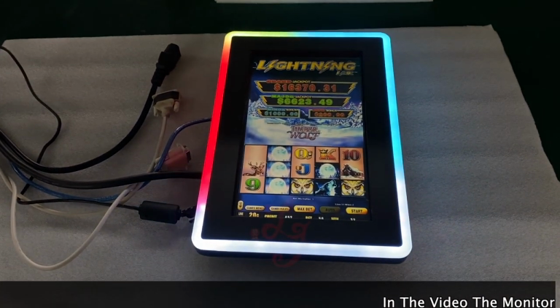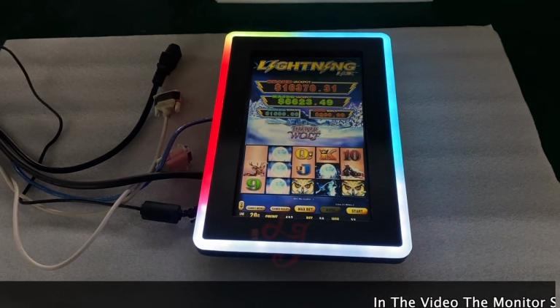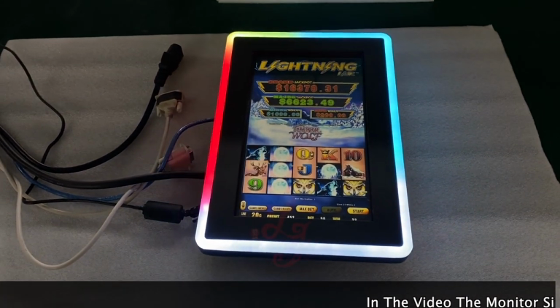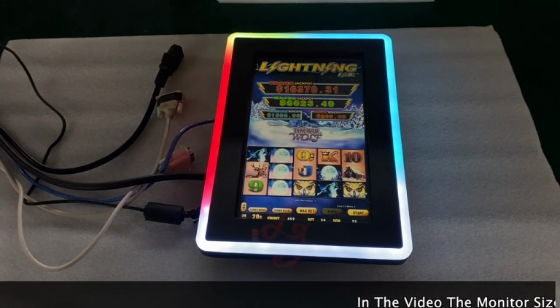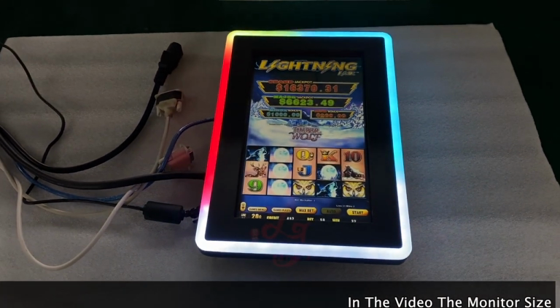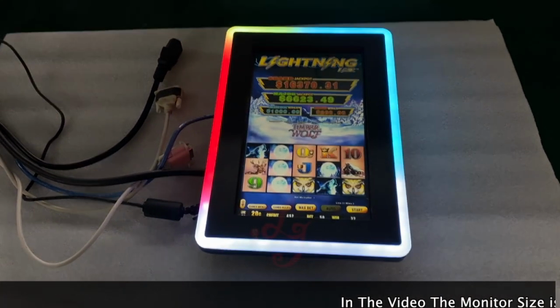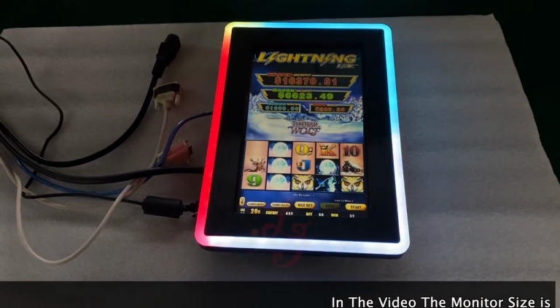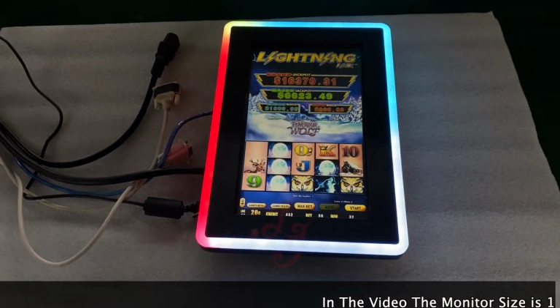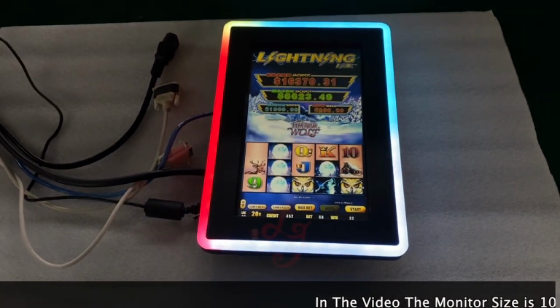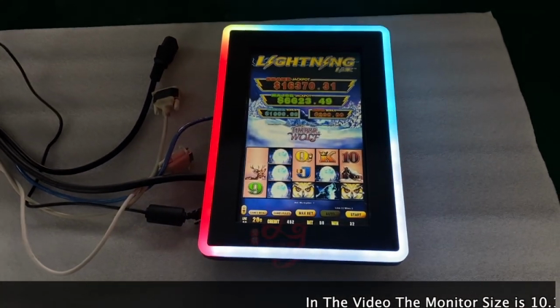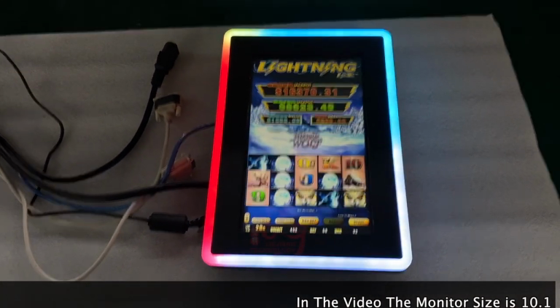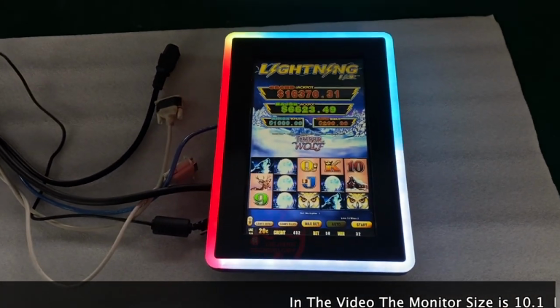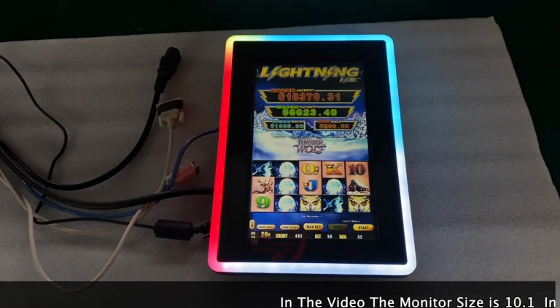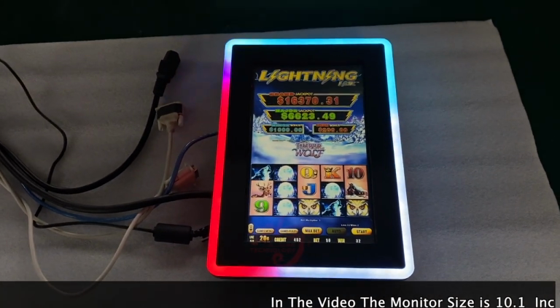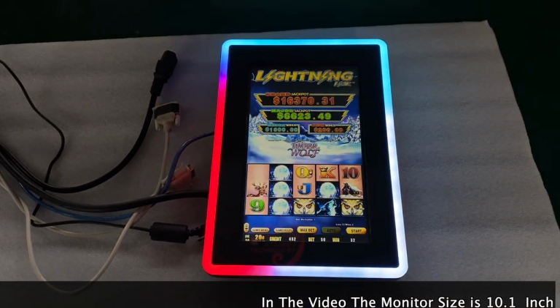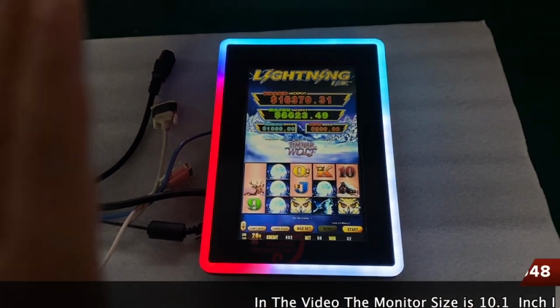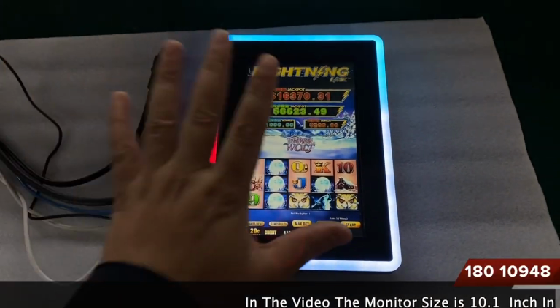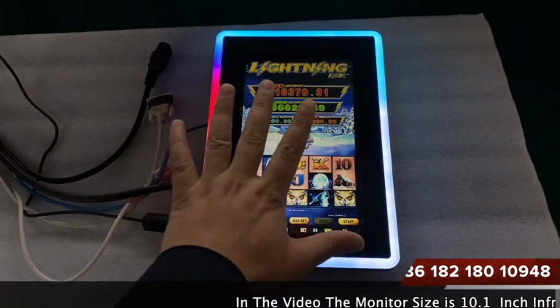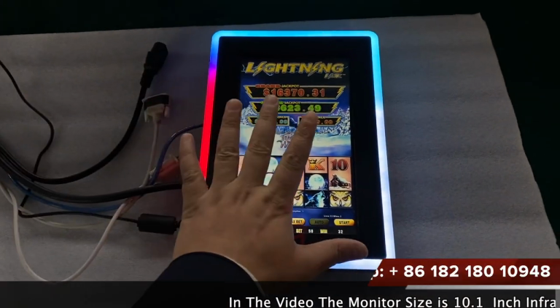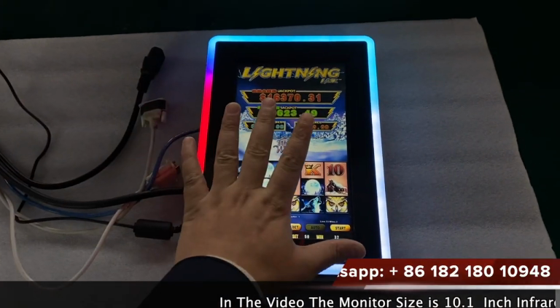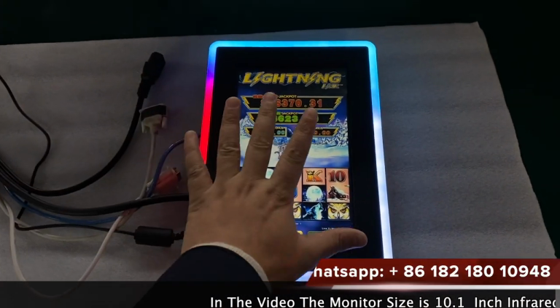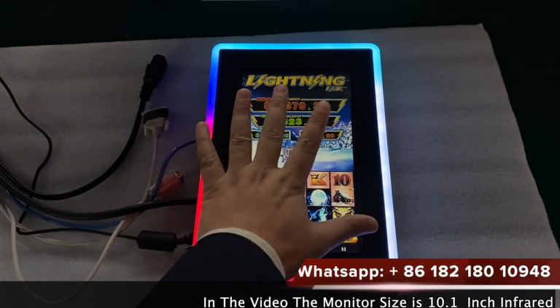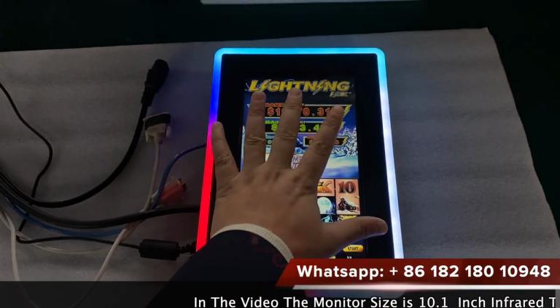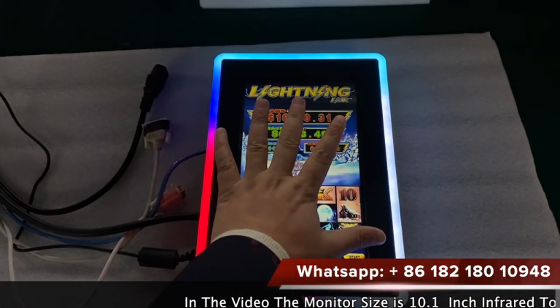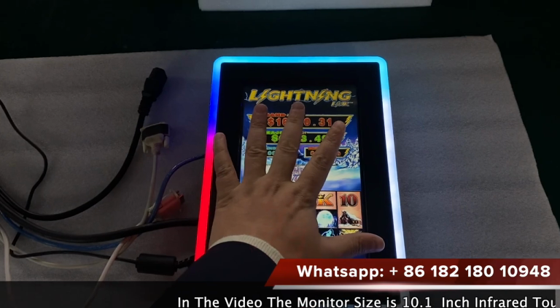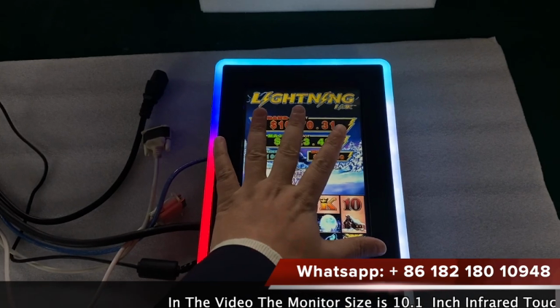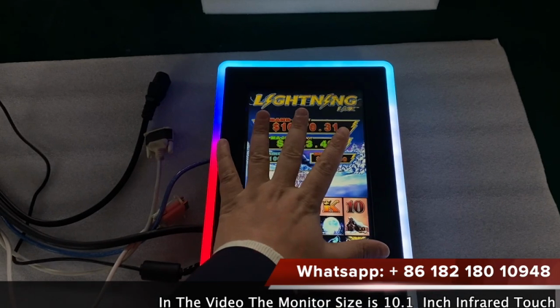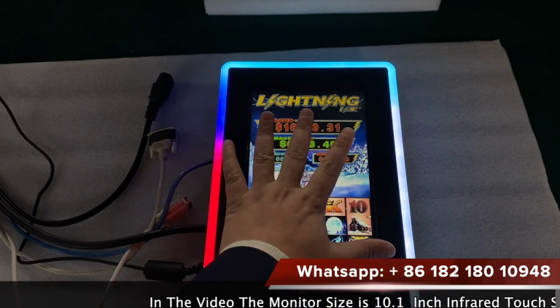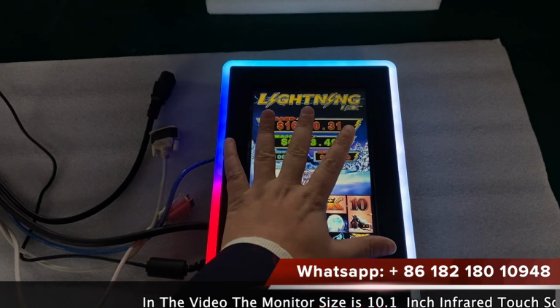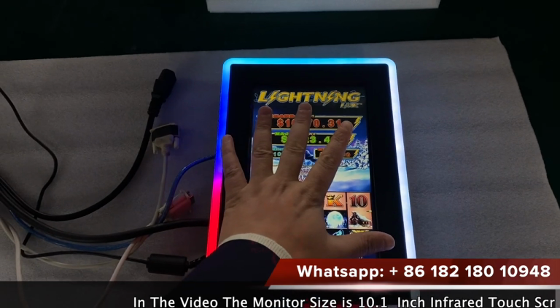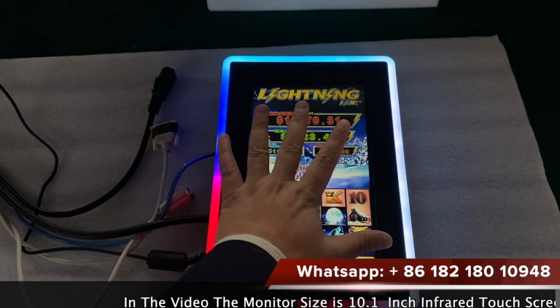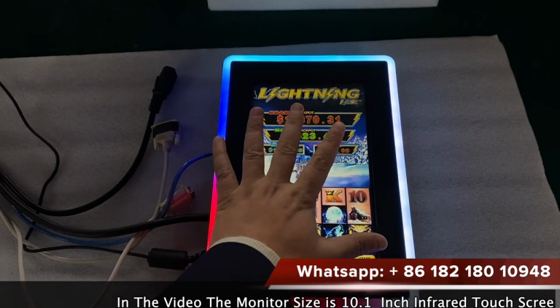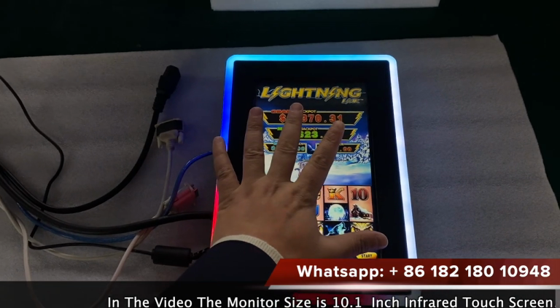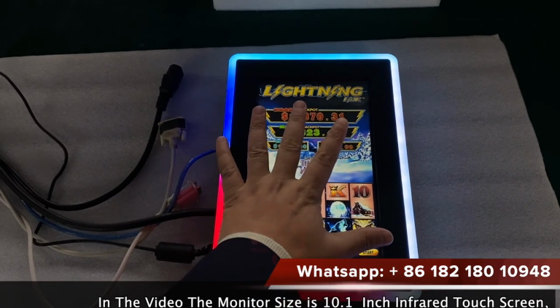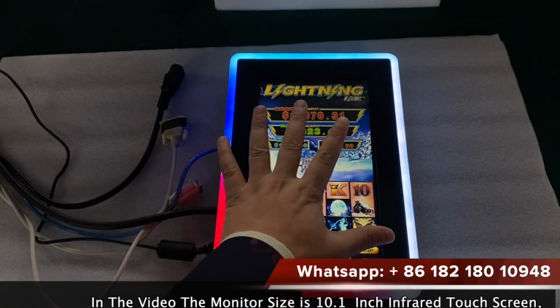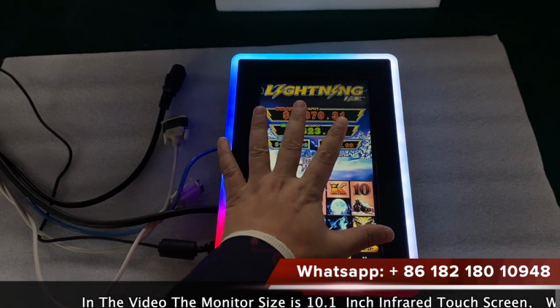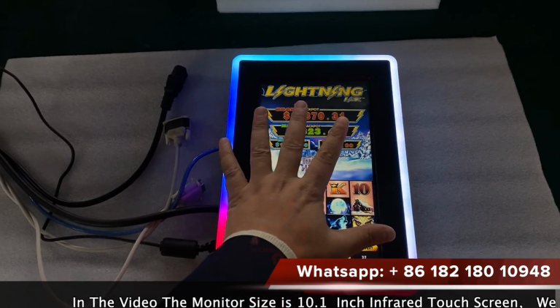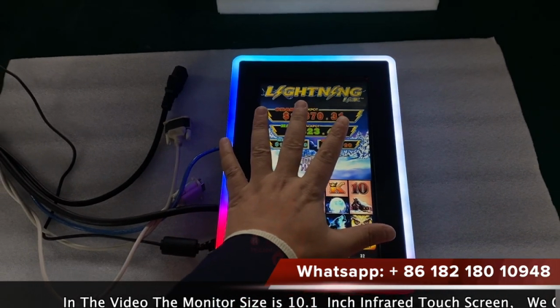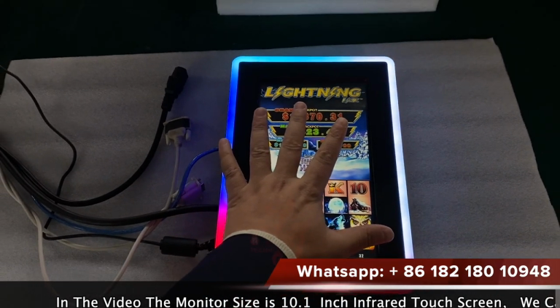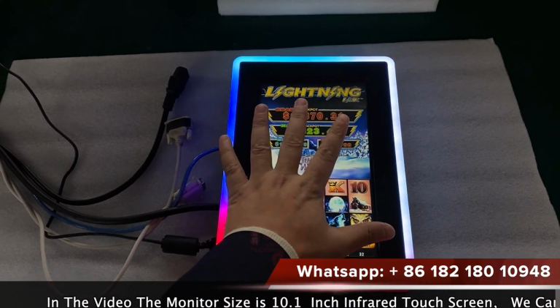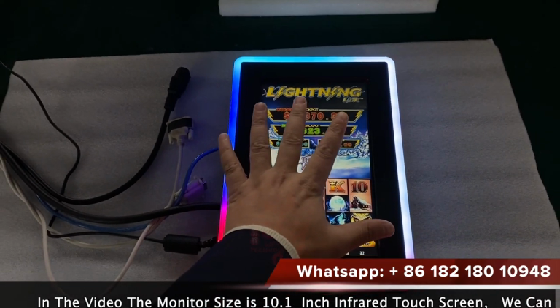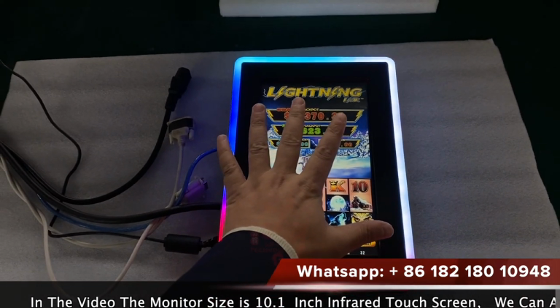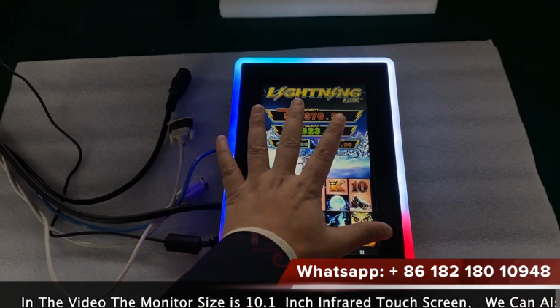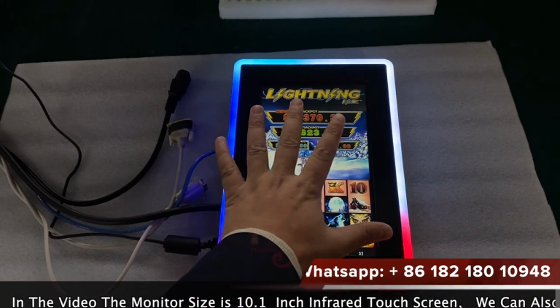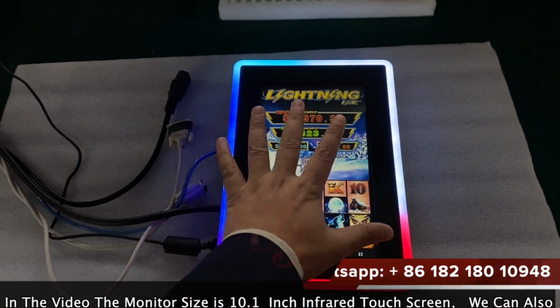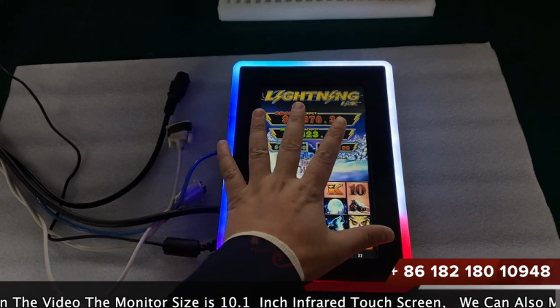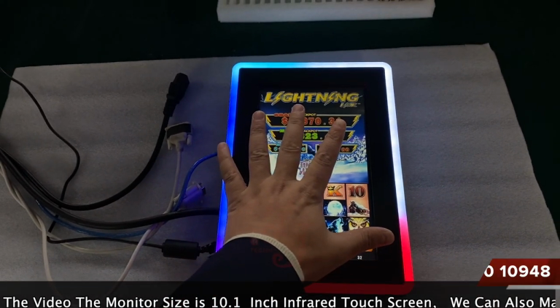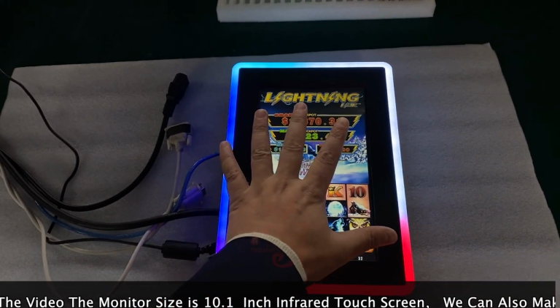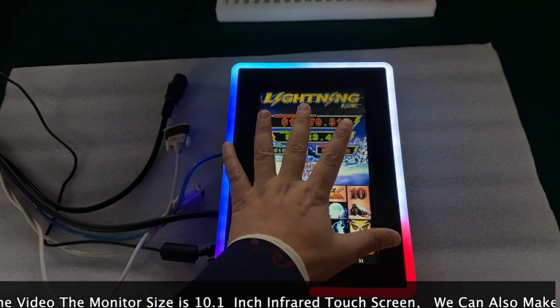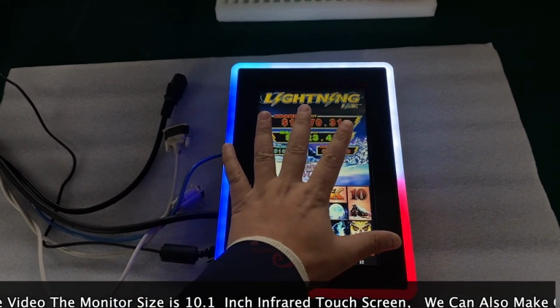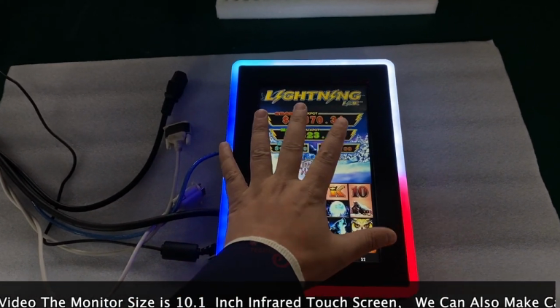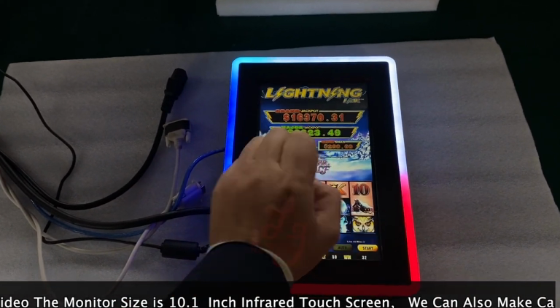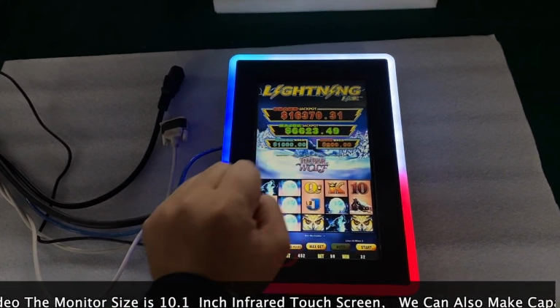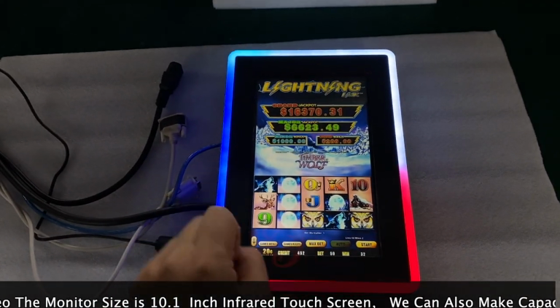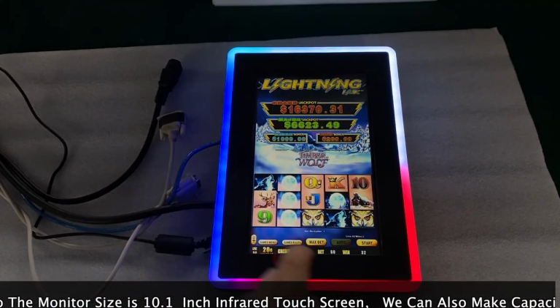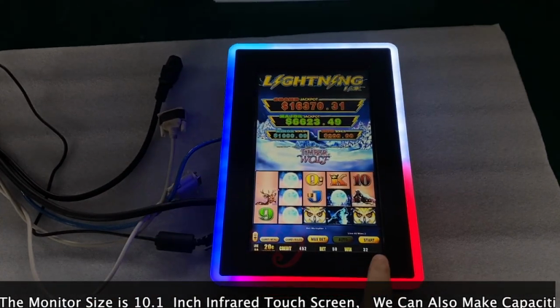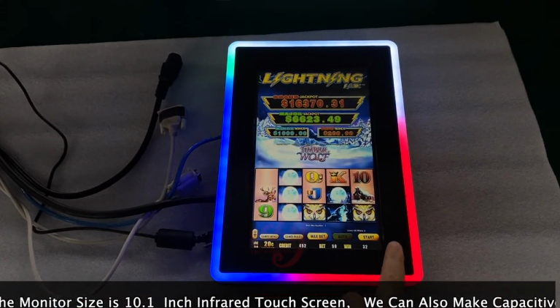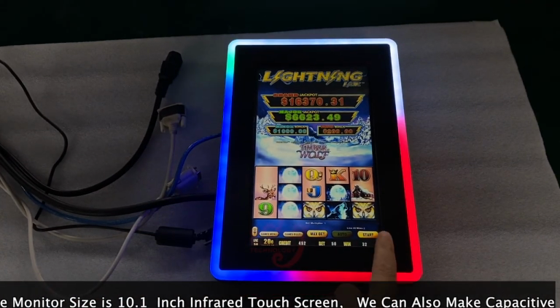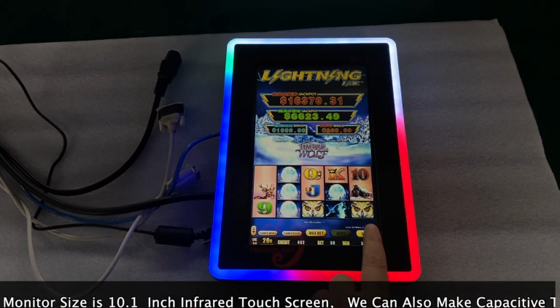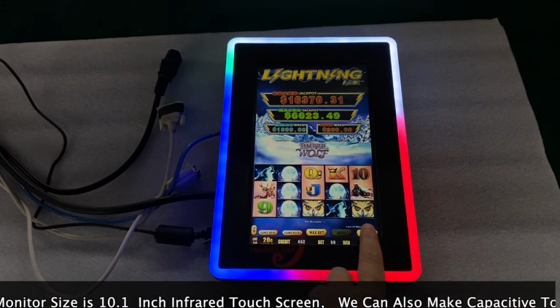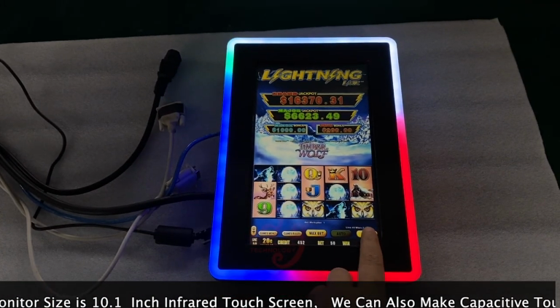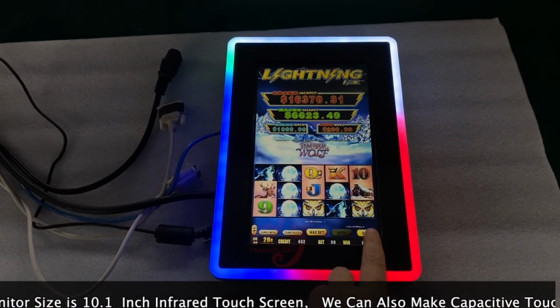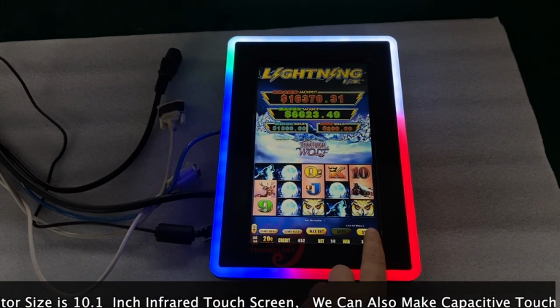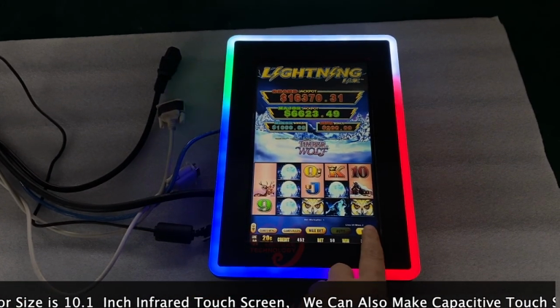Hi, this is Chris, and this is your 10-inch touch screen, which is working for the original ballet games. This is touch.